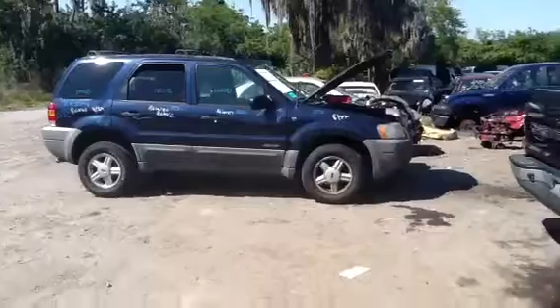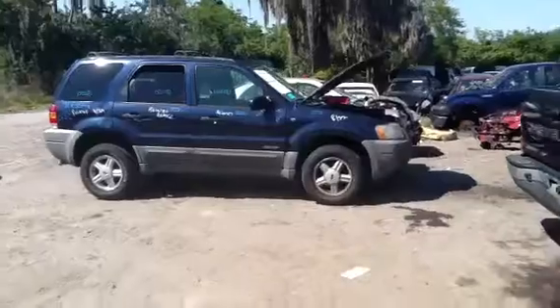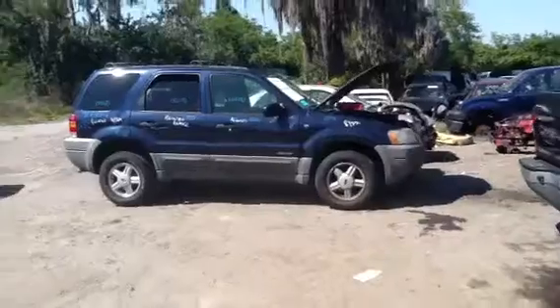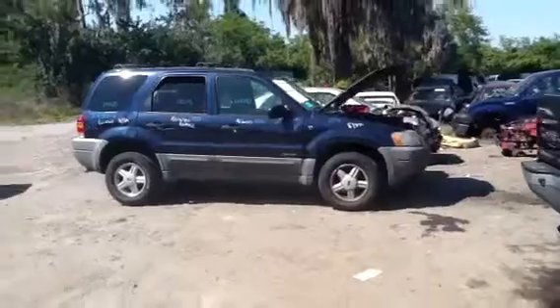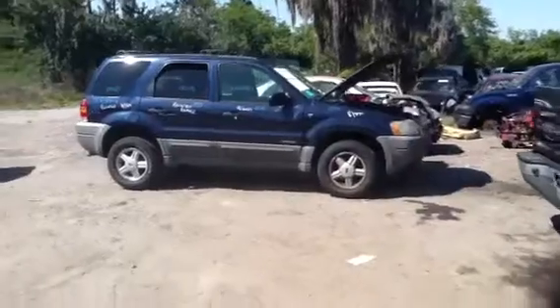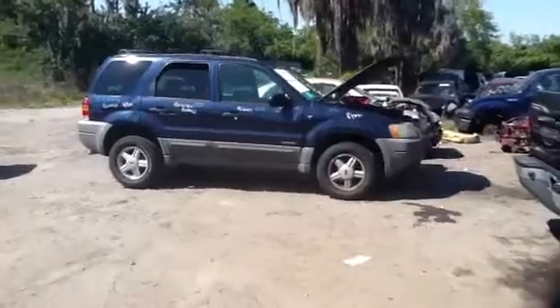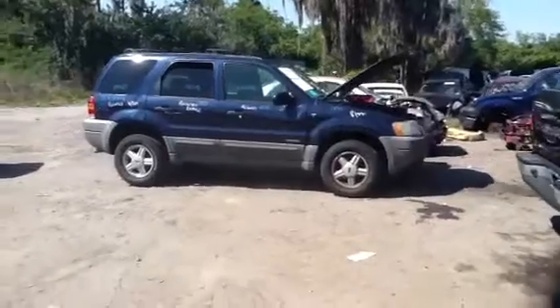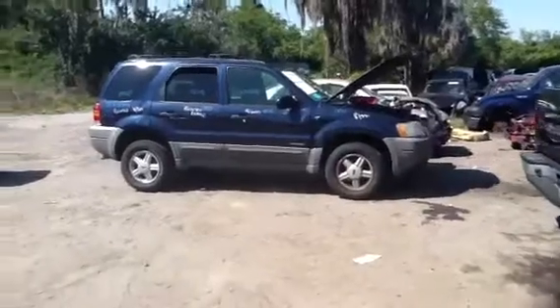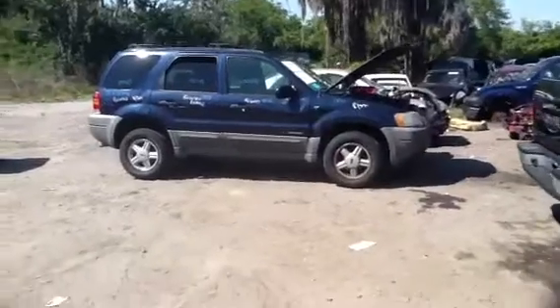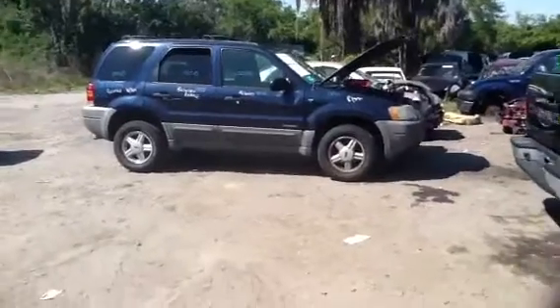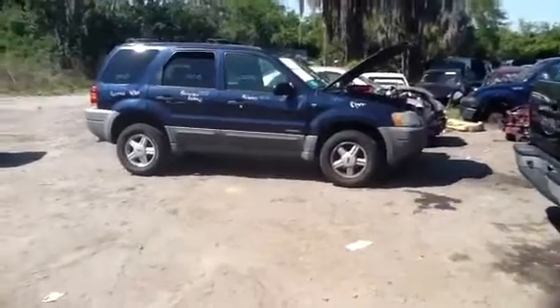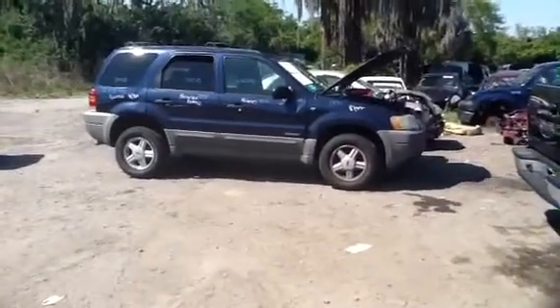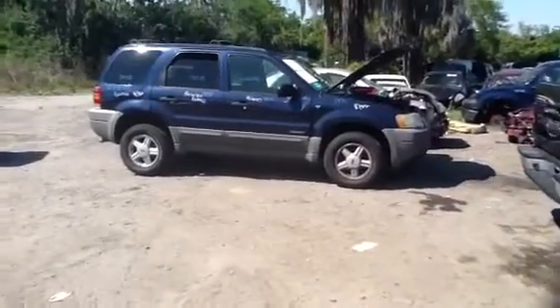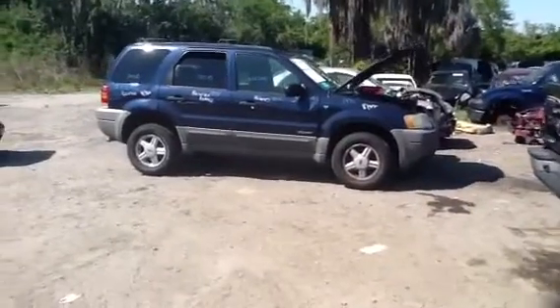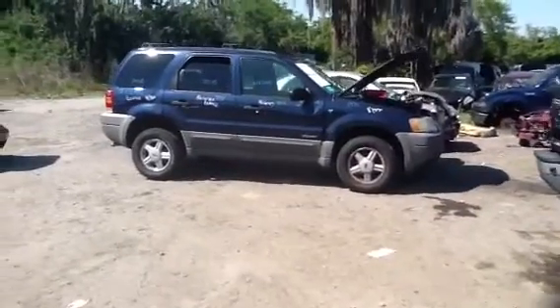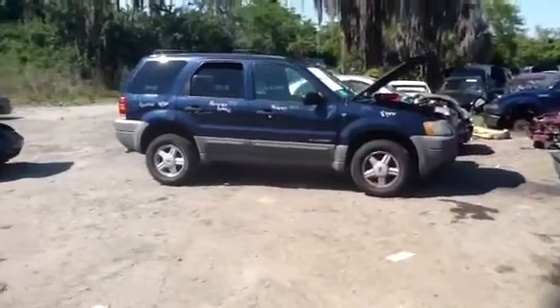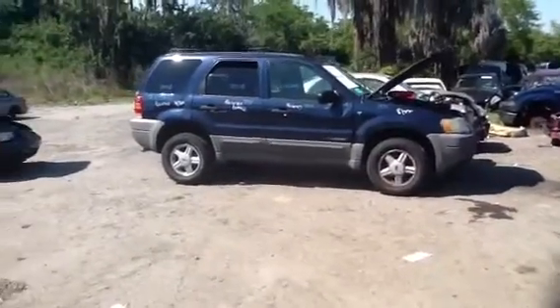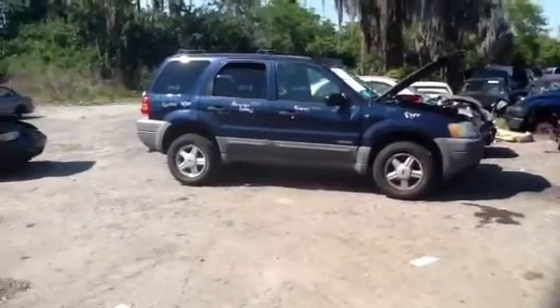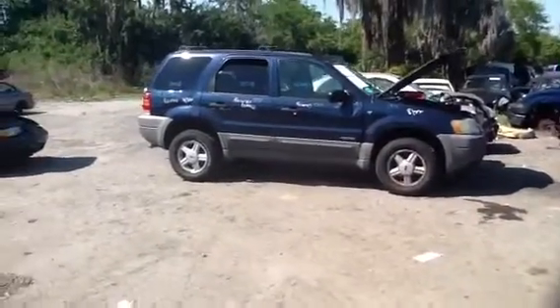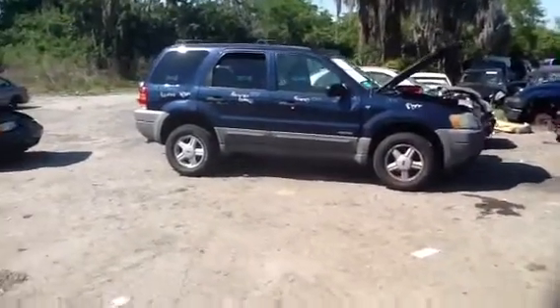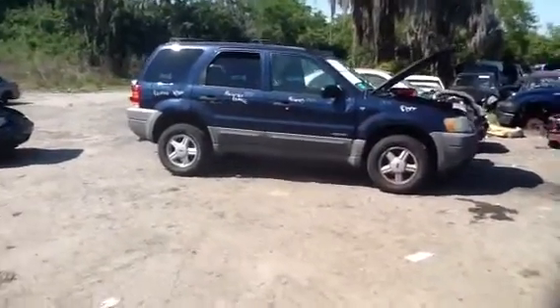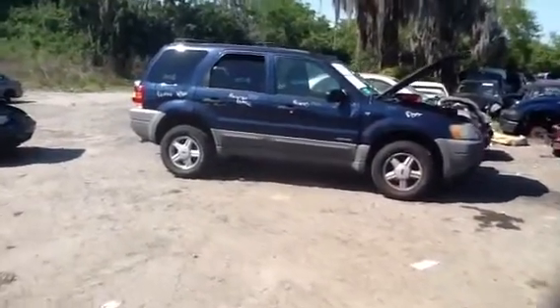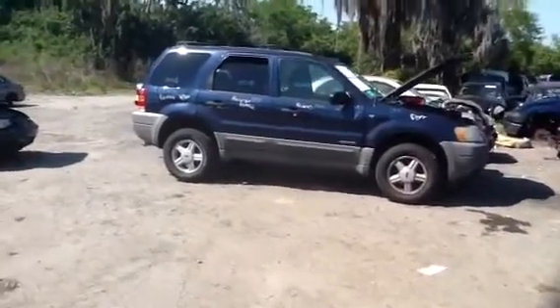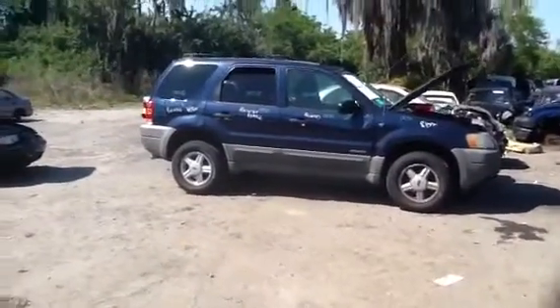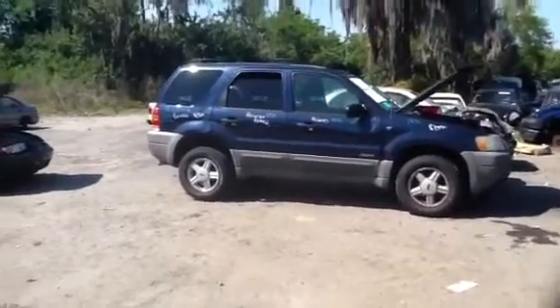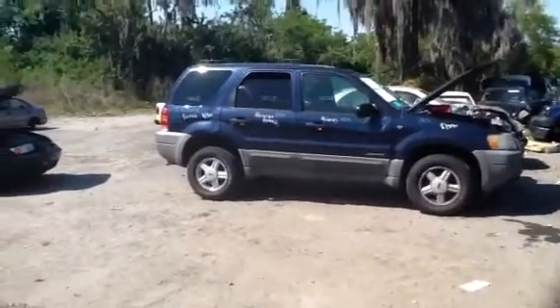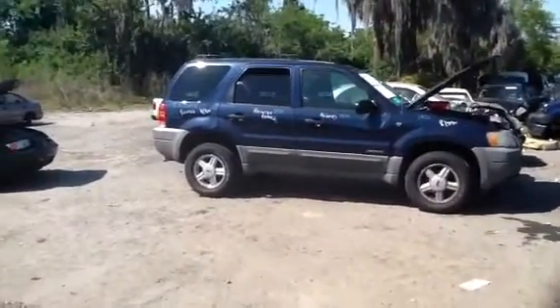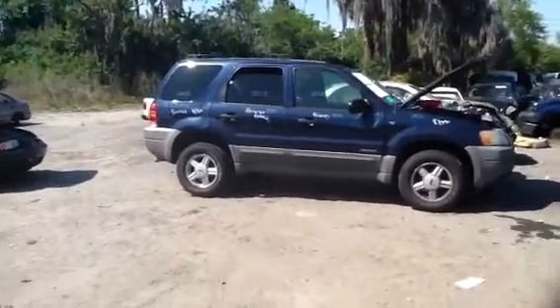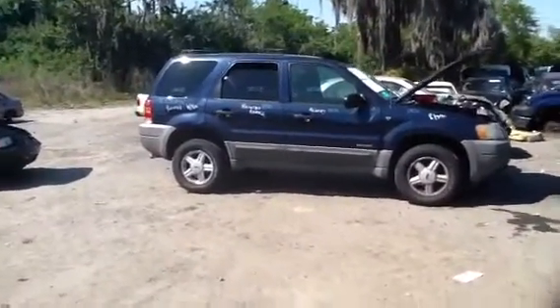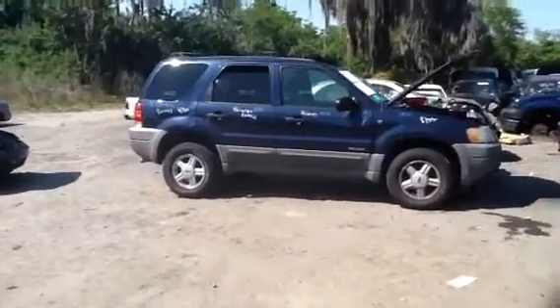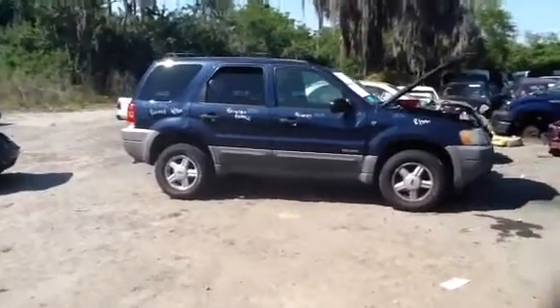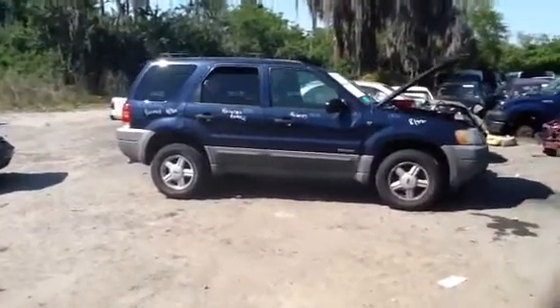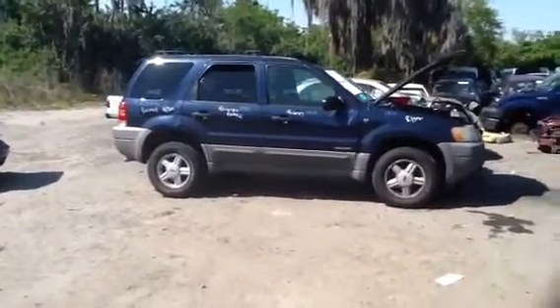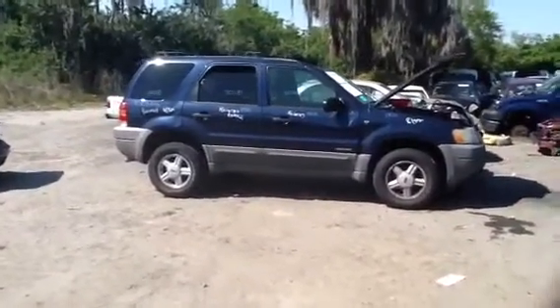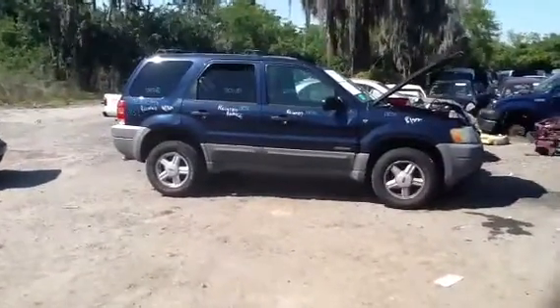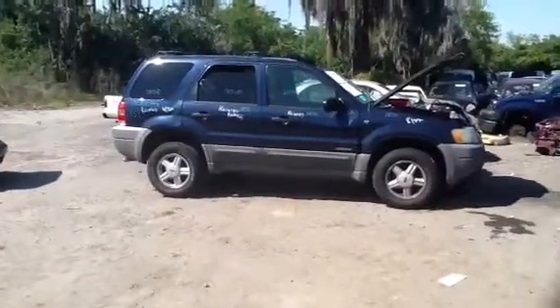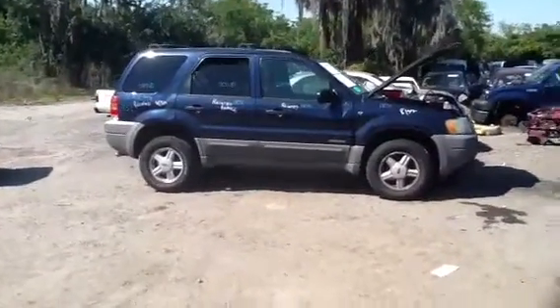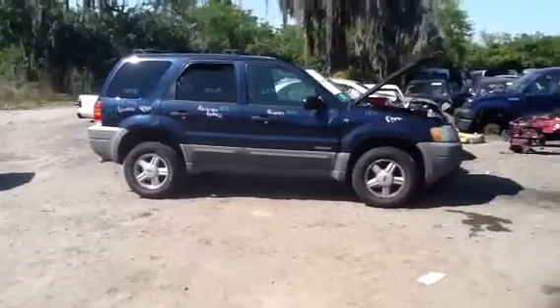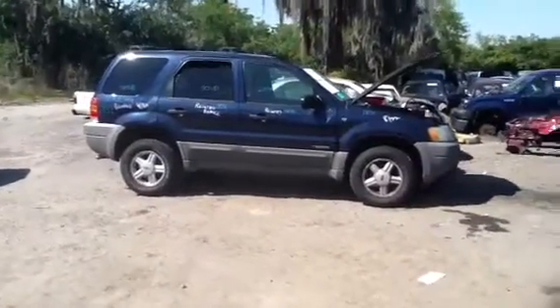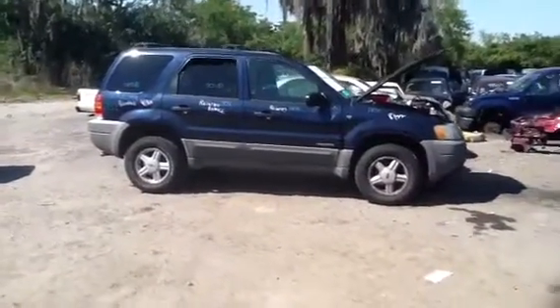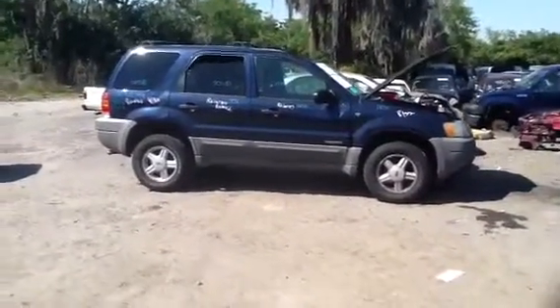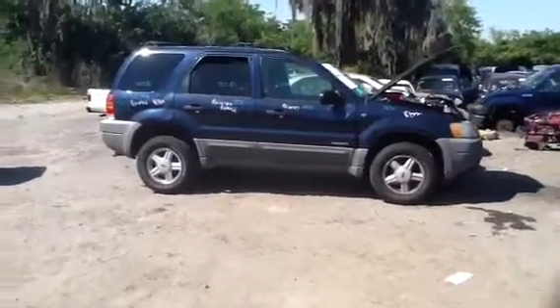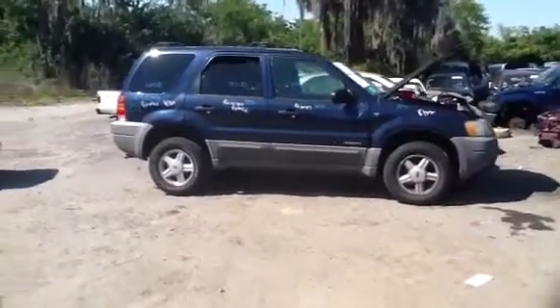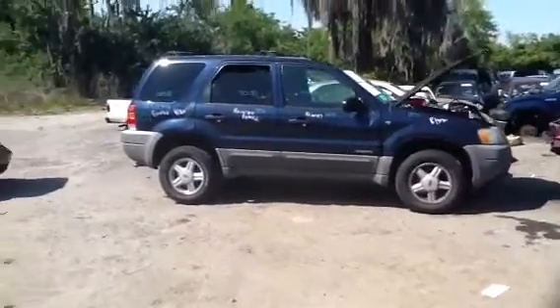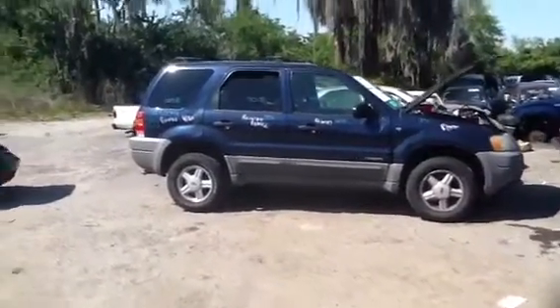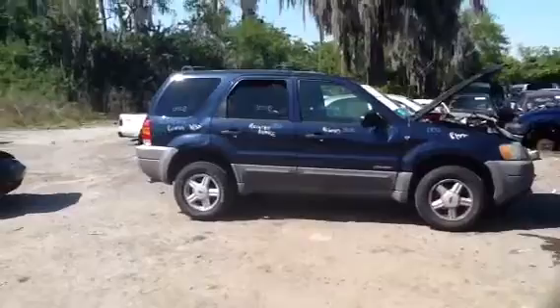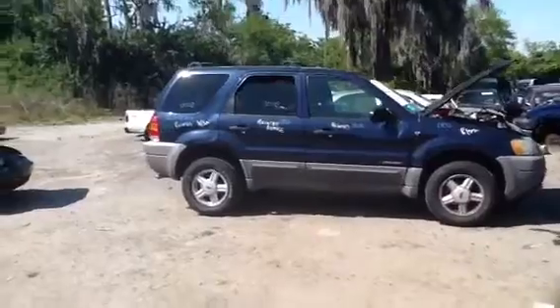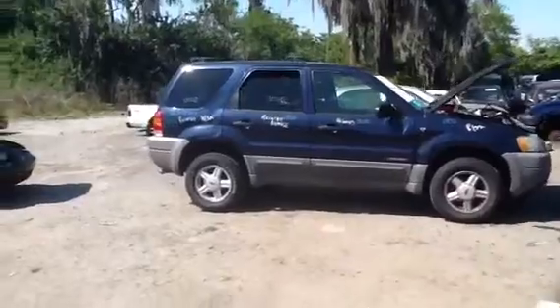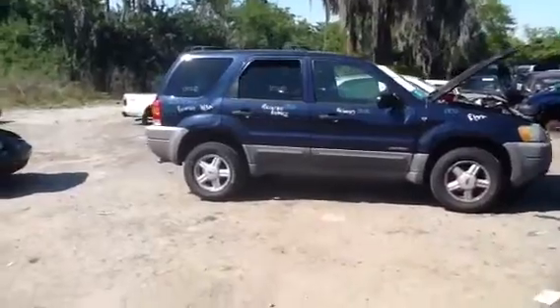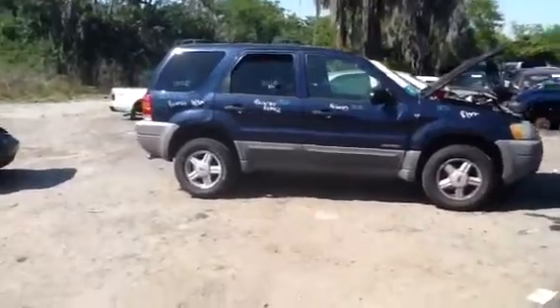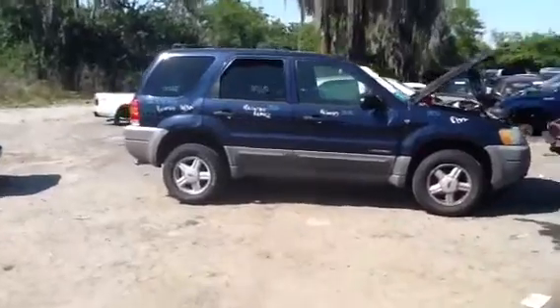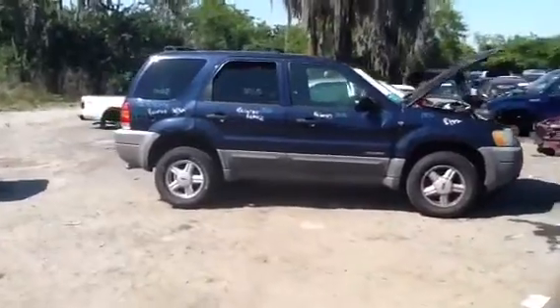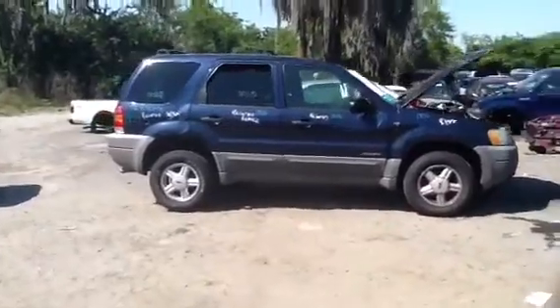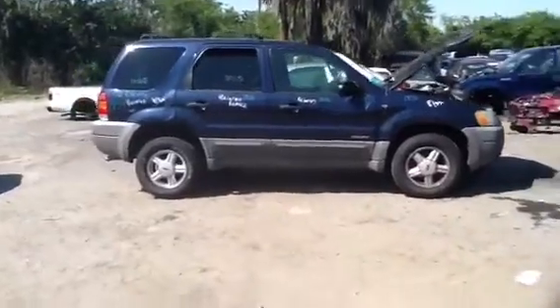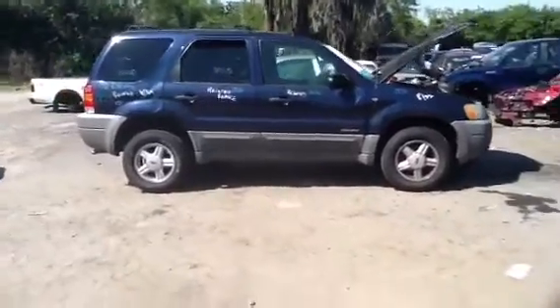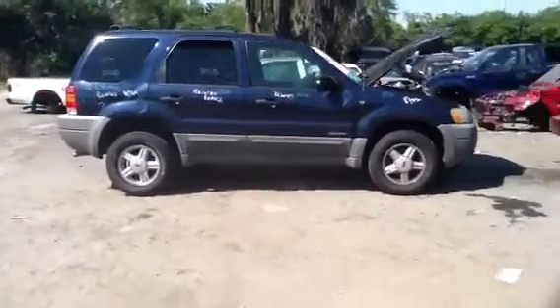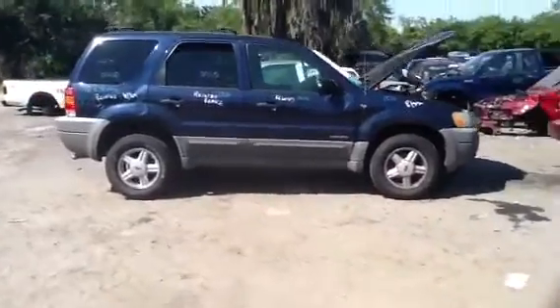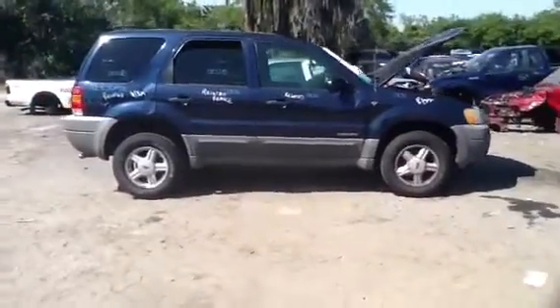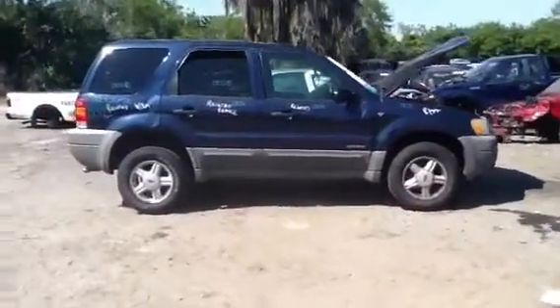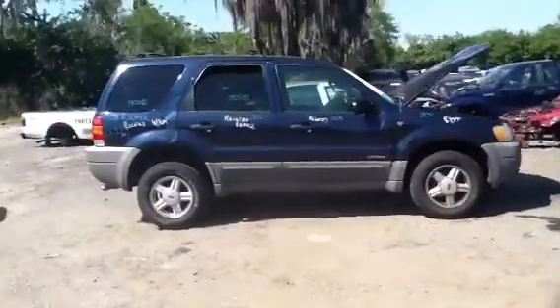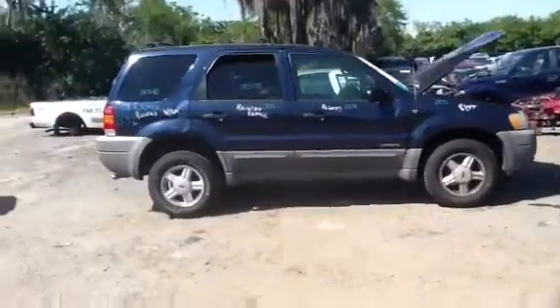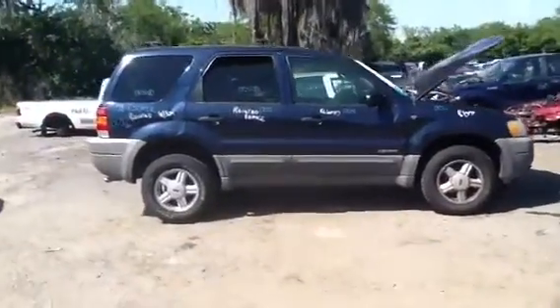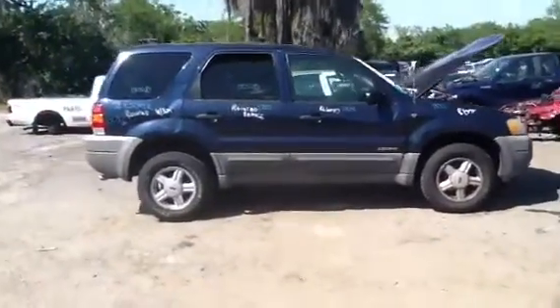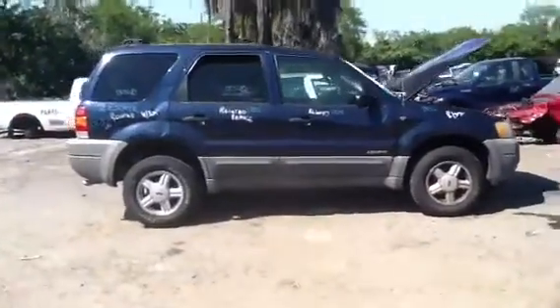This is Anthony with ASU's Auto Parts. We're here with a 2002 Ford Escape with a 3.0, stock number 13C52.